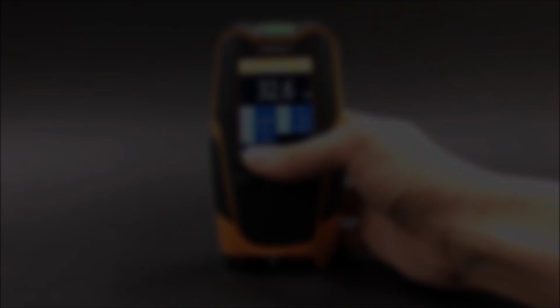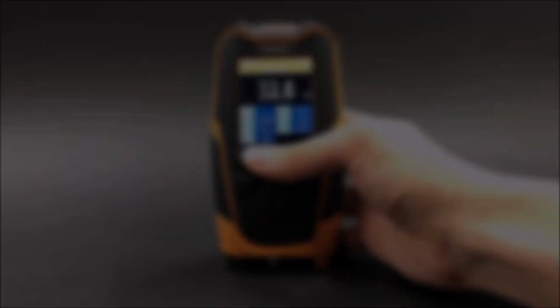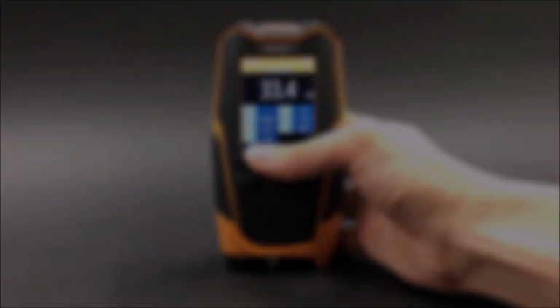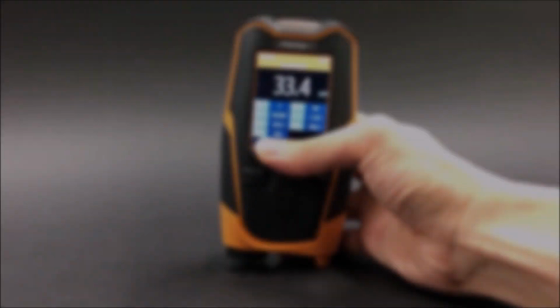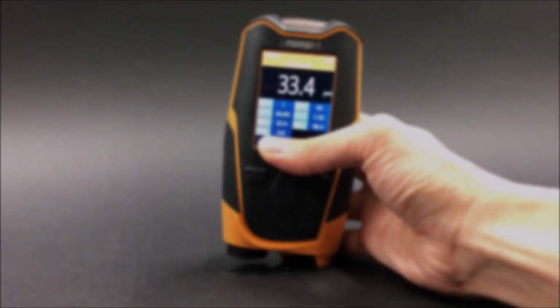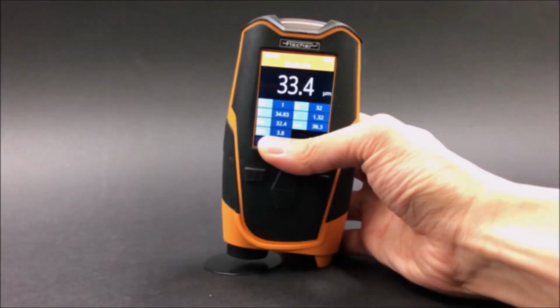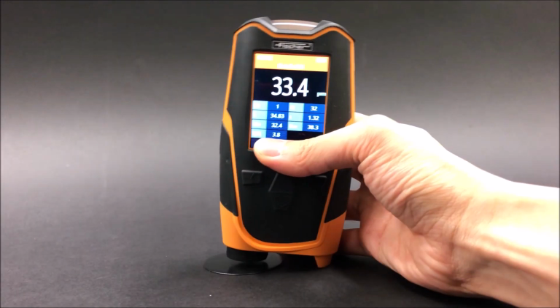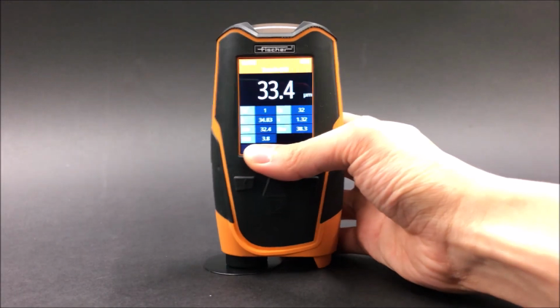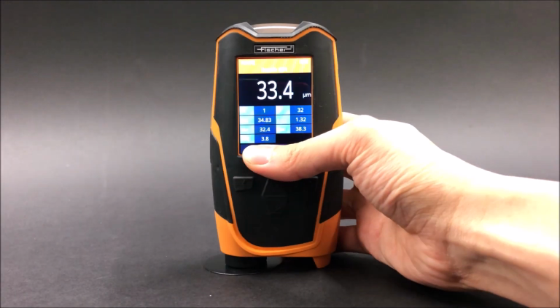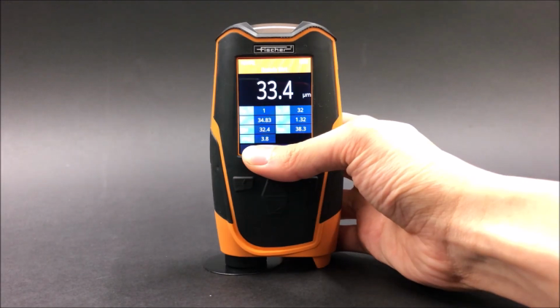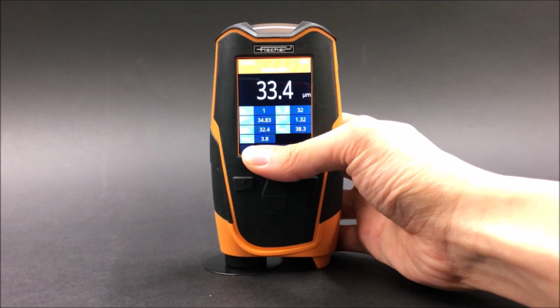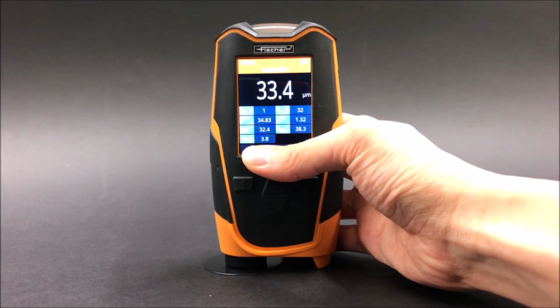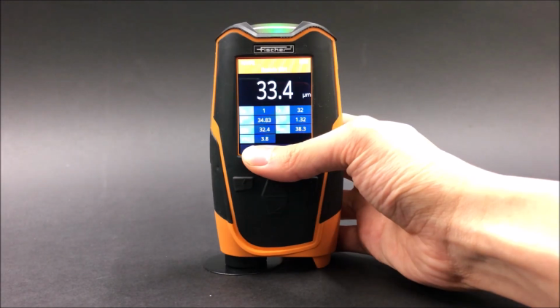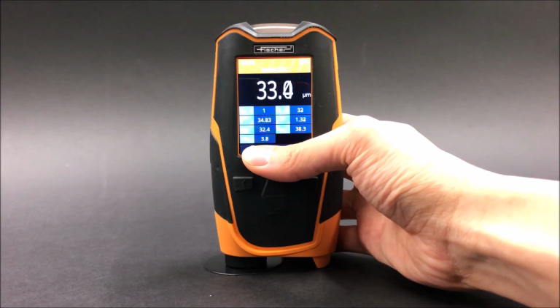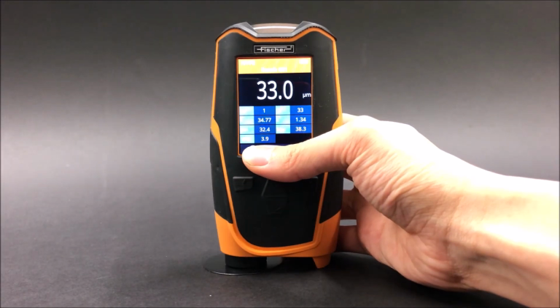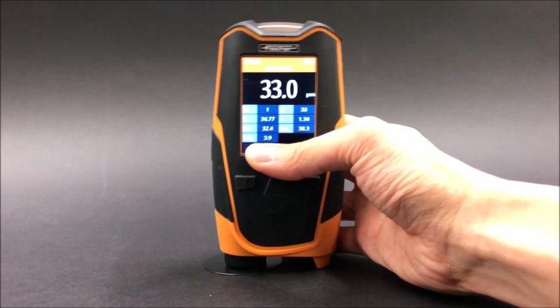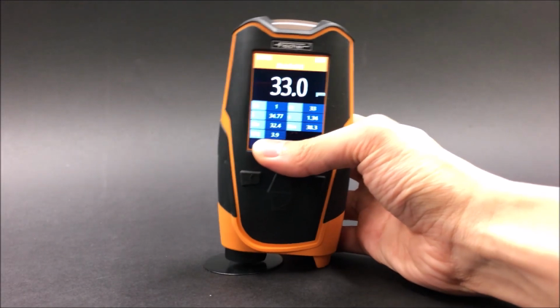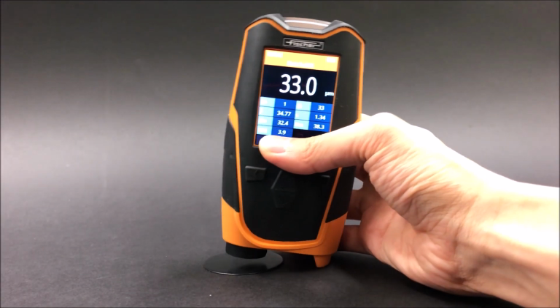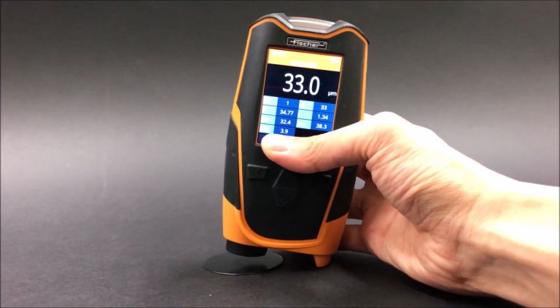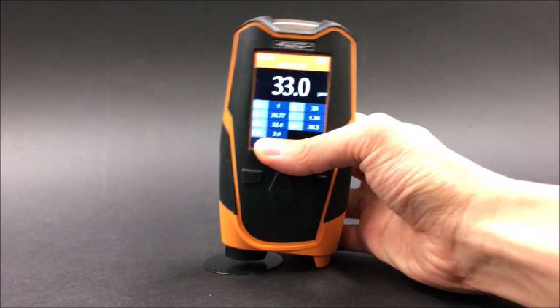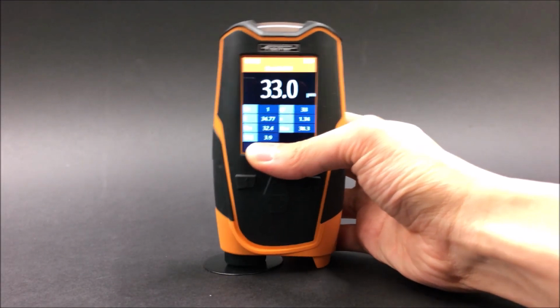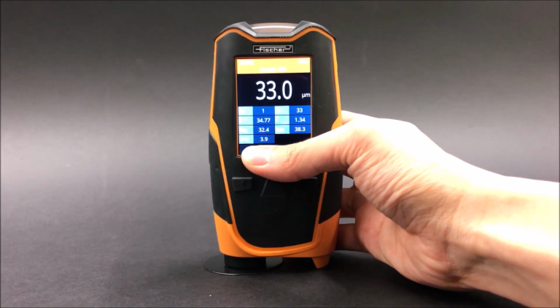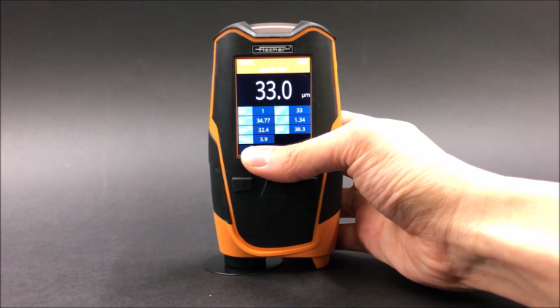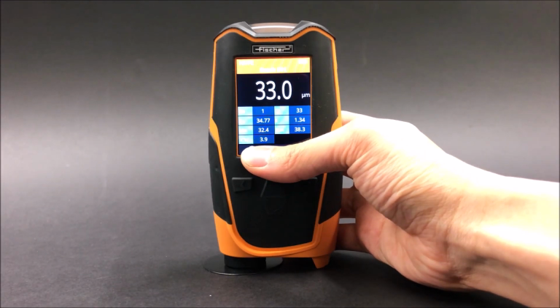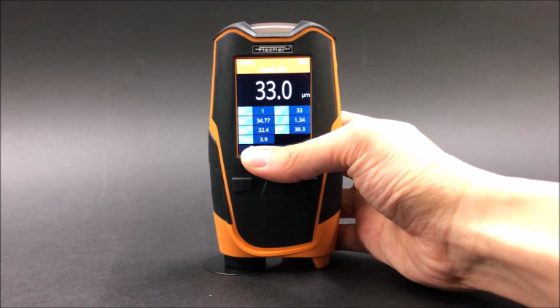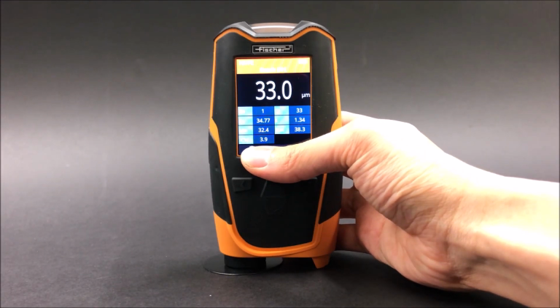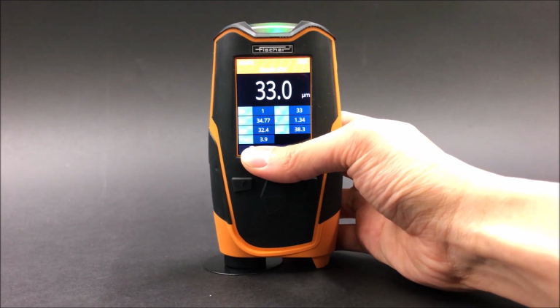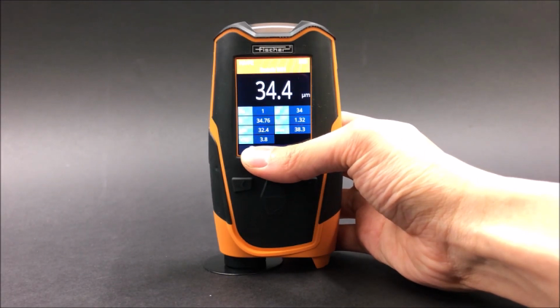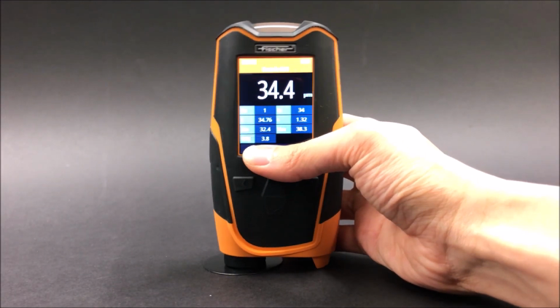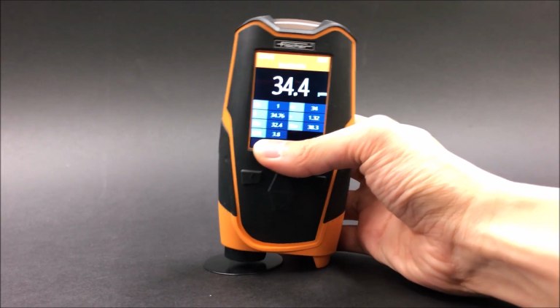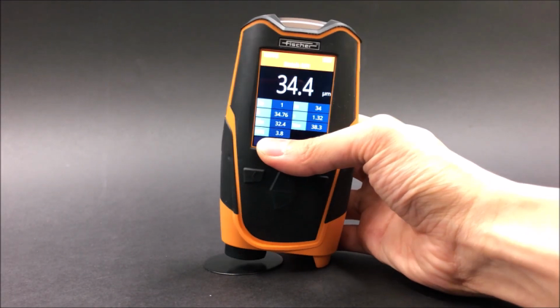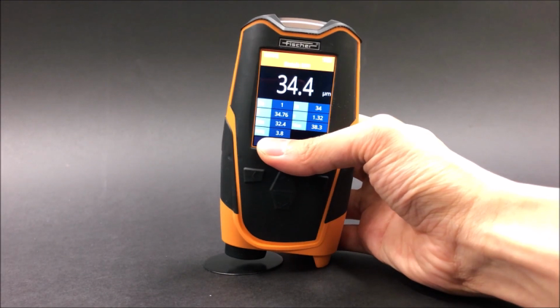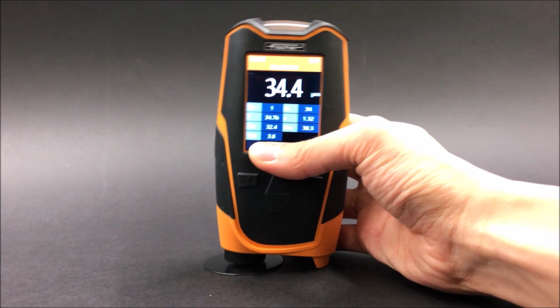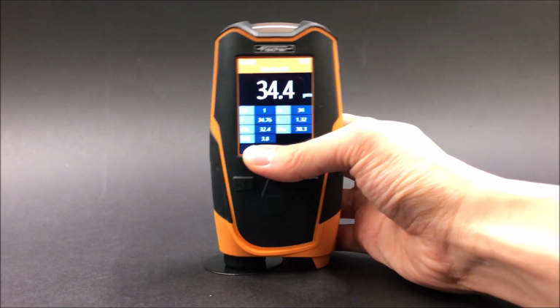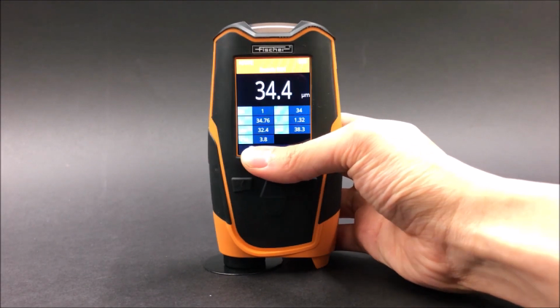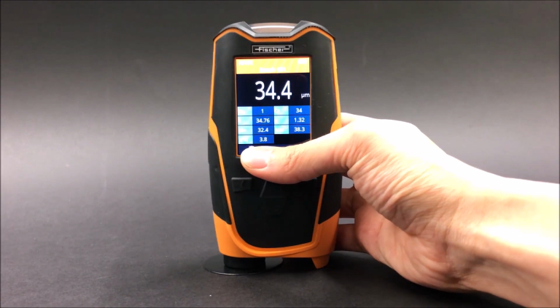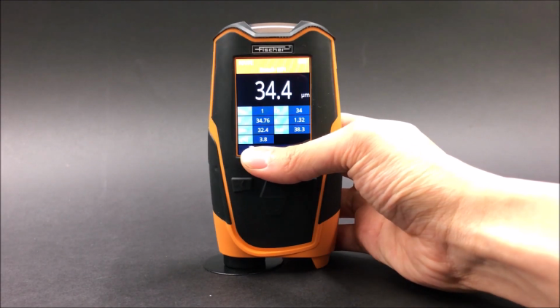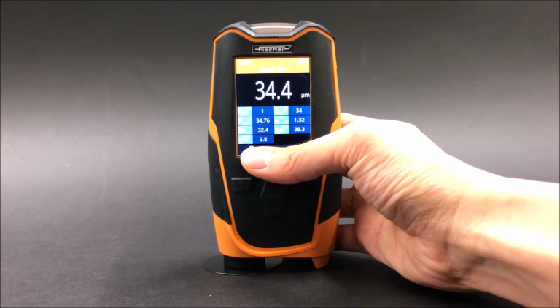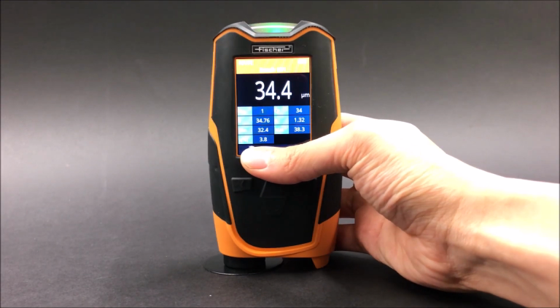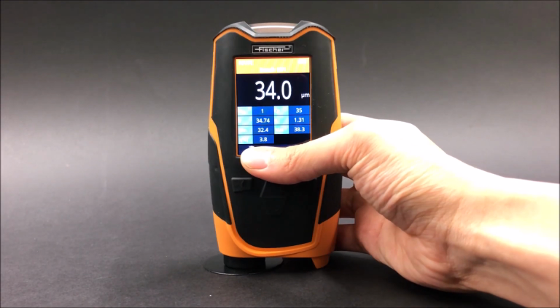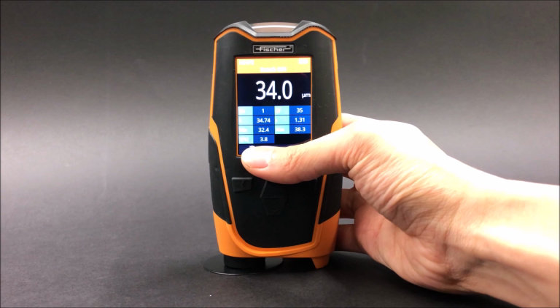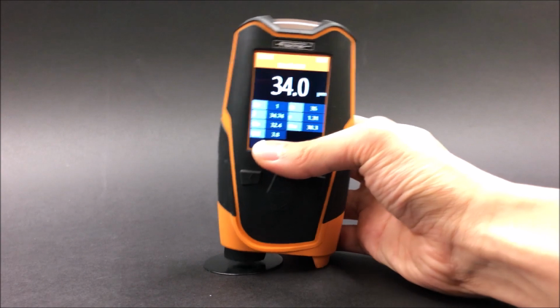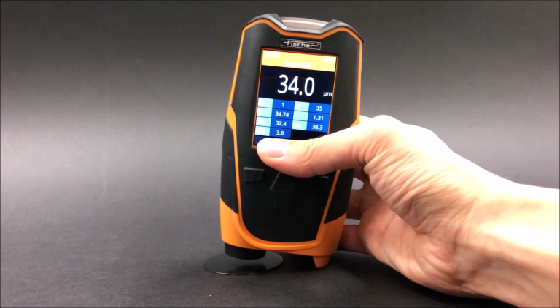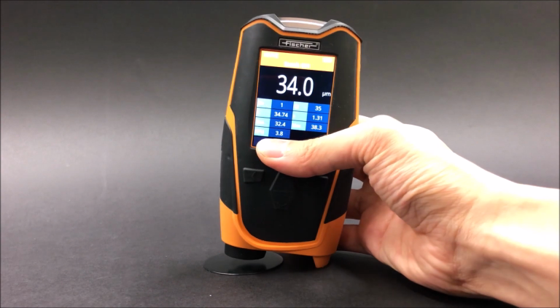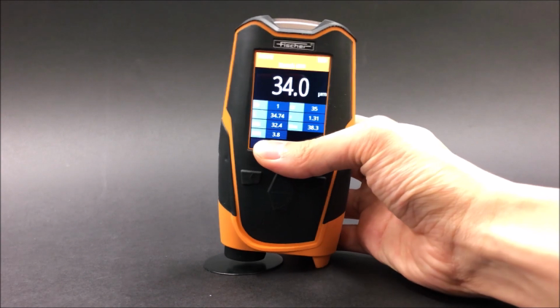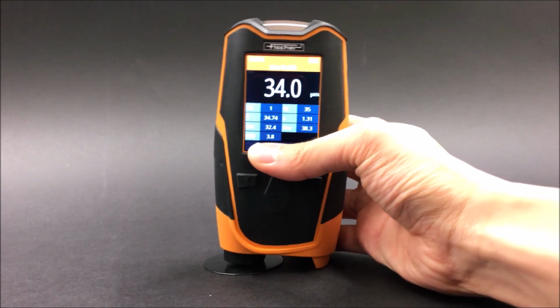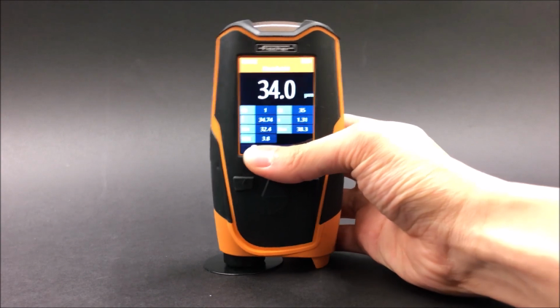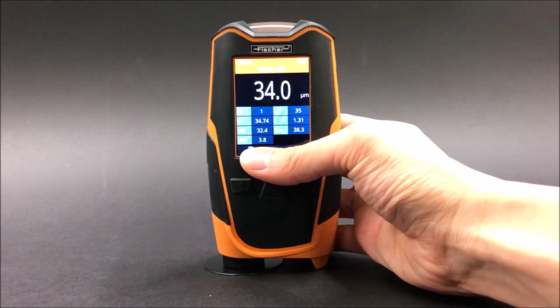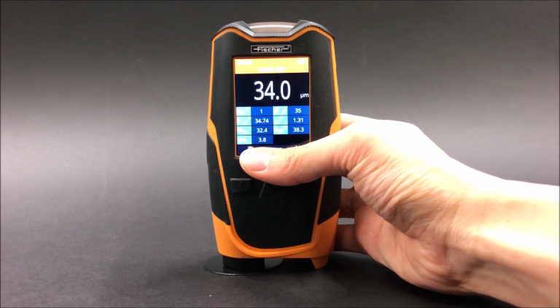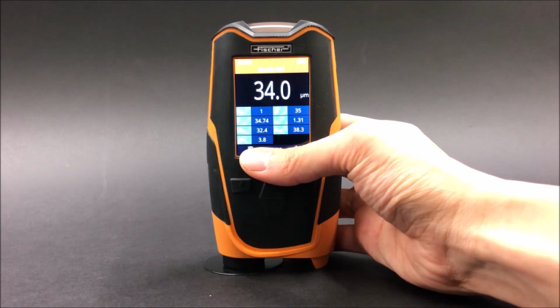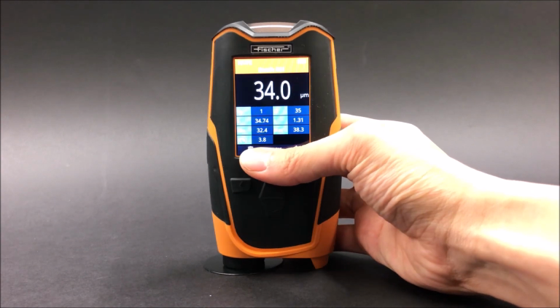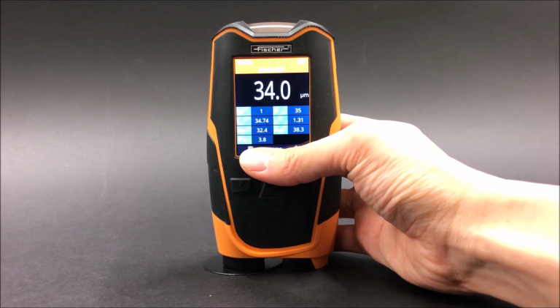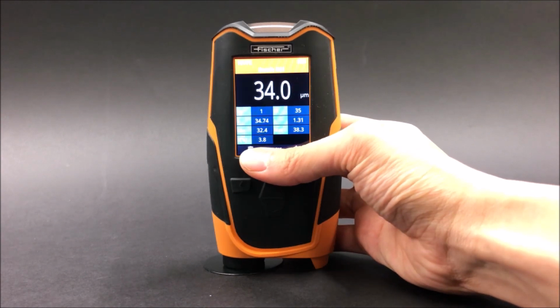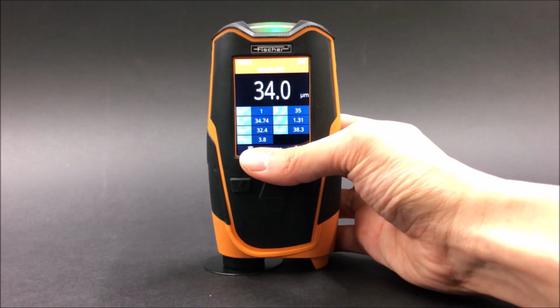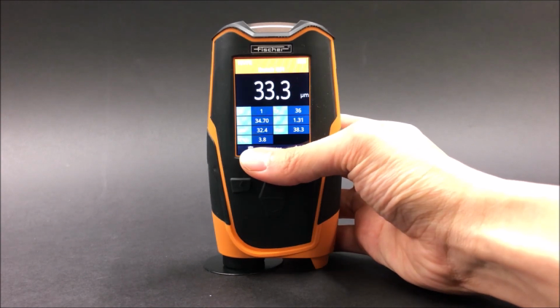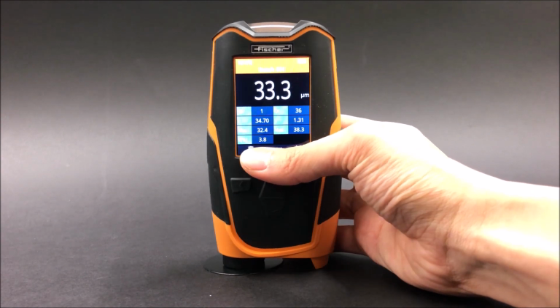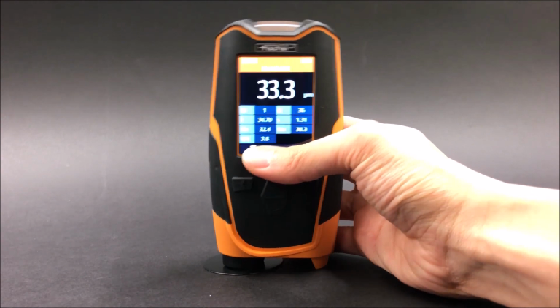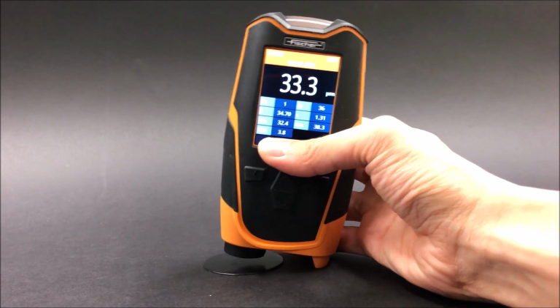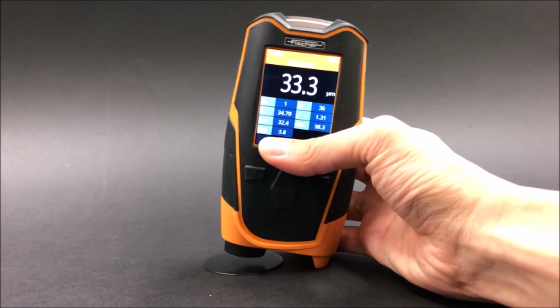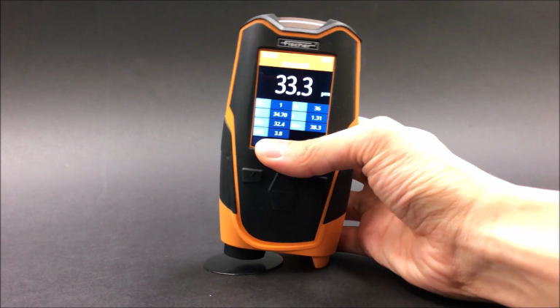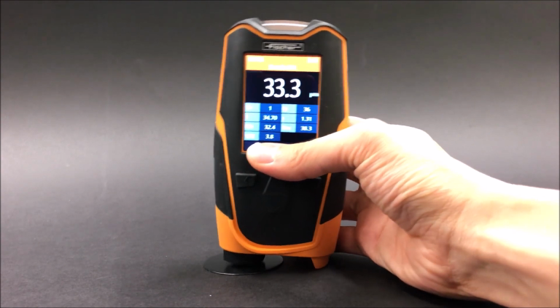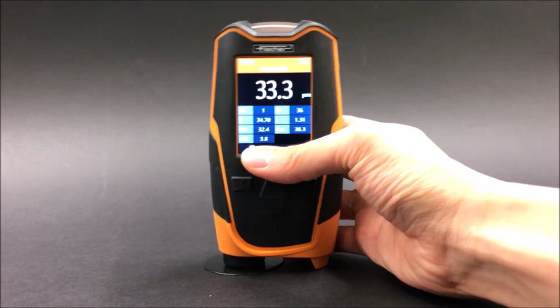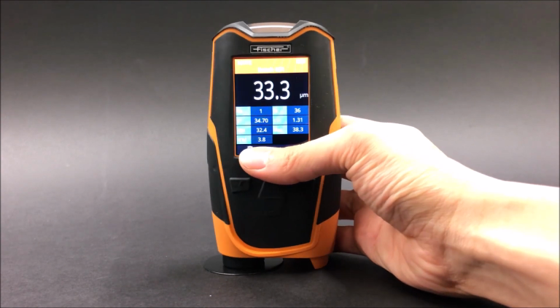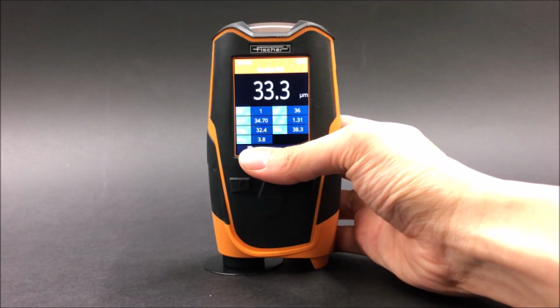In this video, I will be demonstrating the MMS inspection dry film thickness, or DFT.